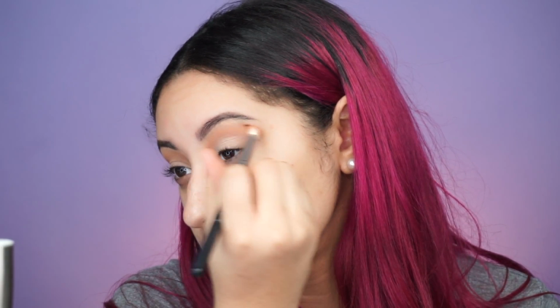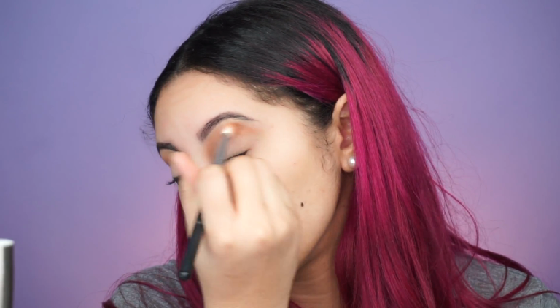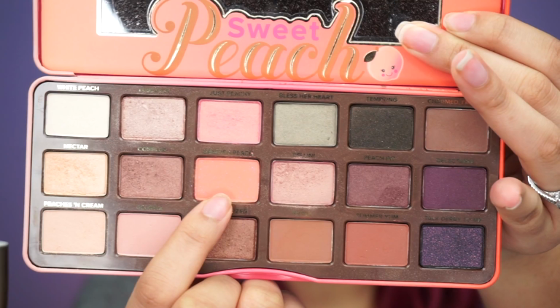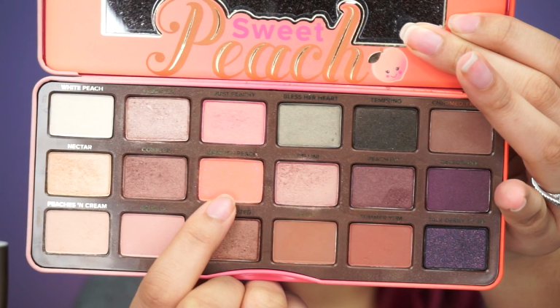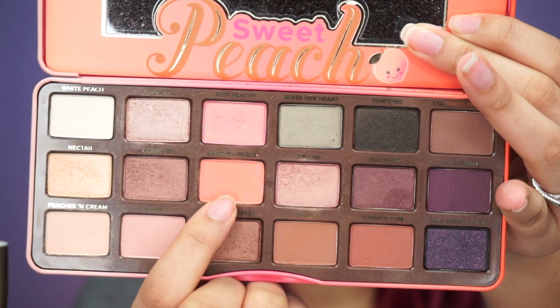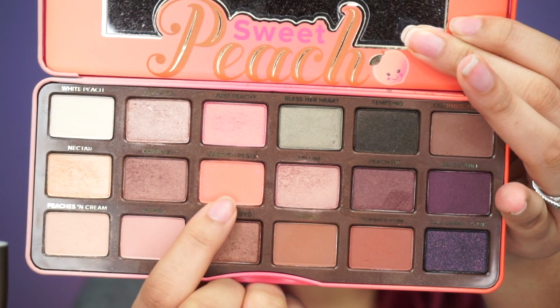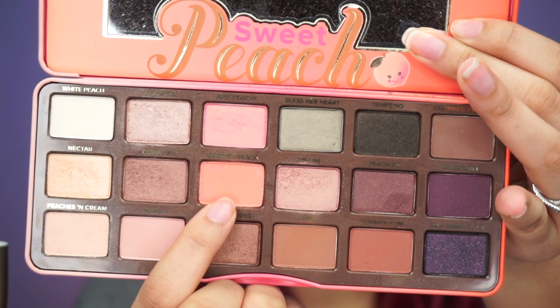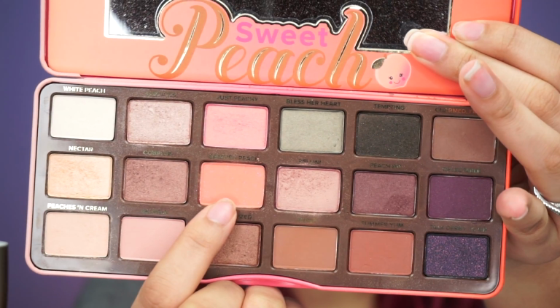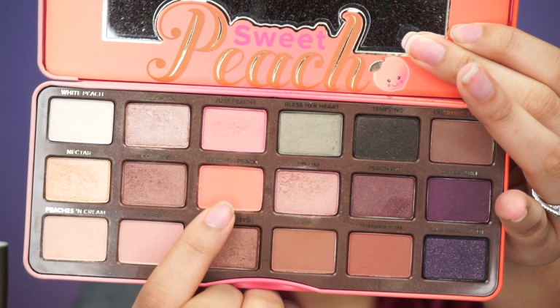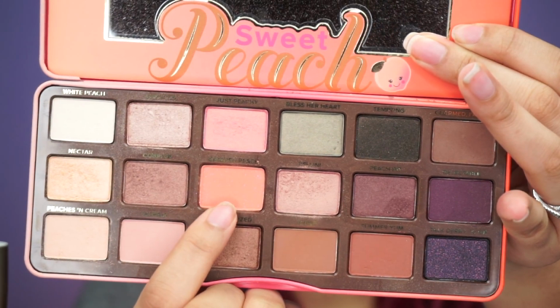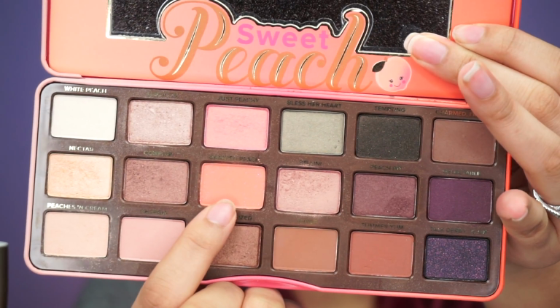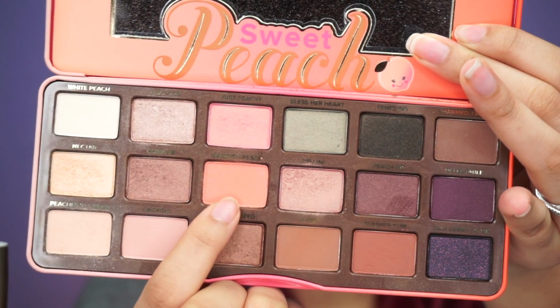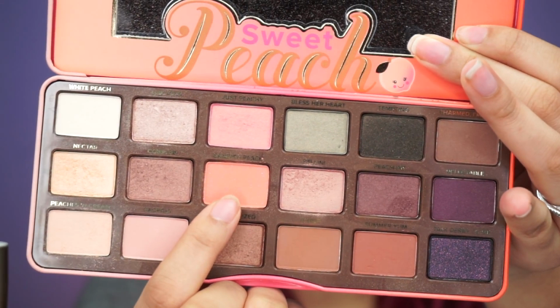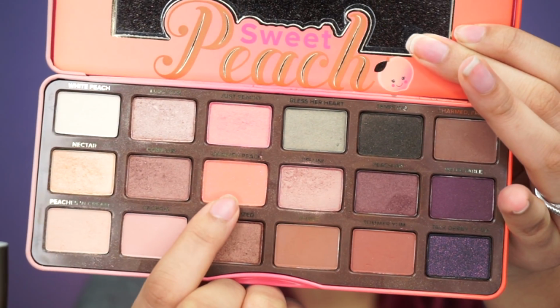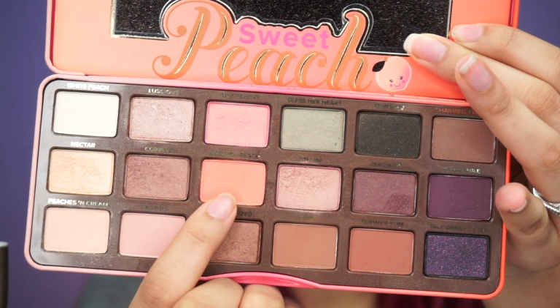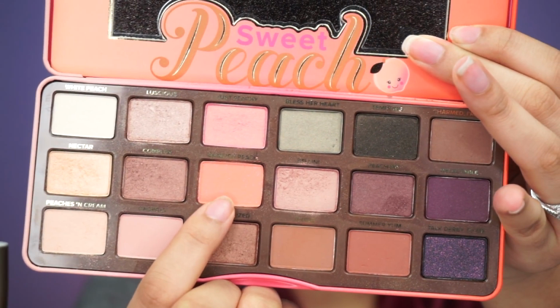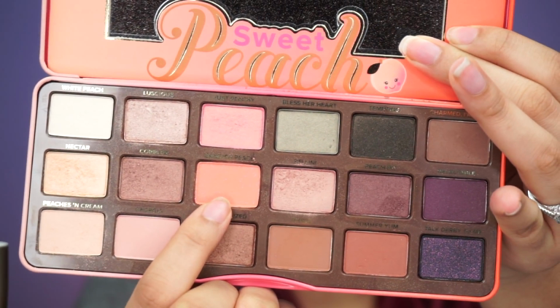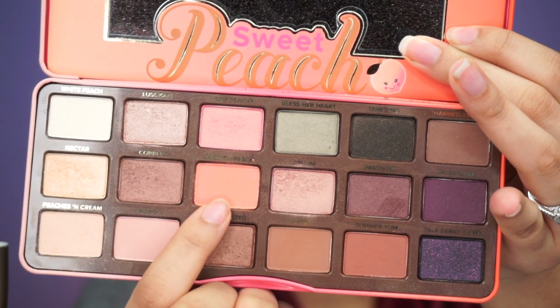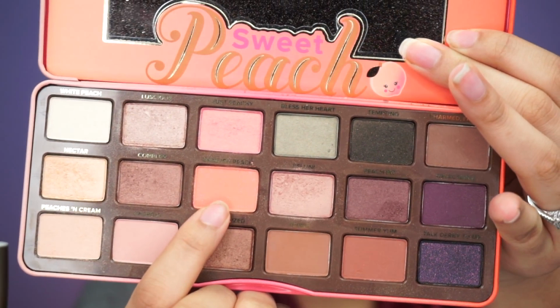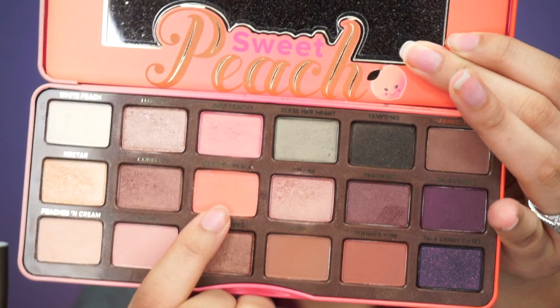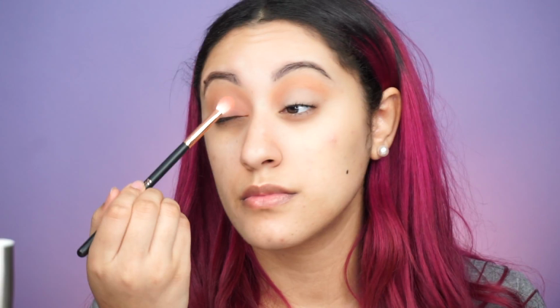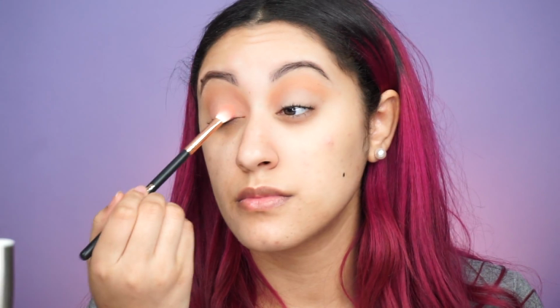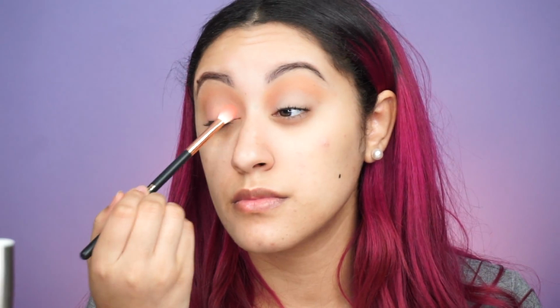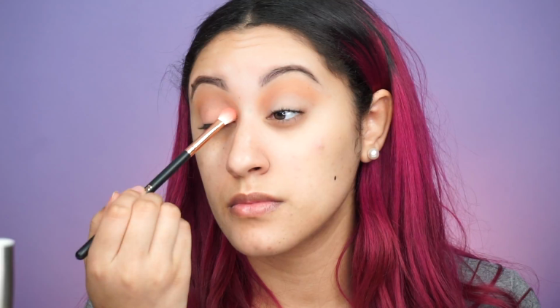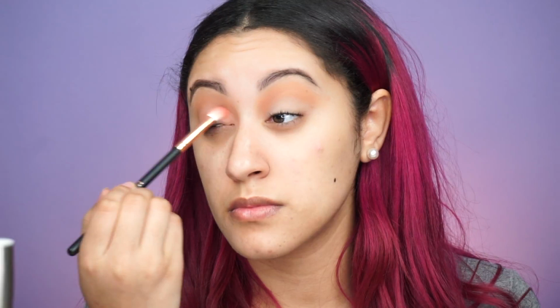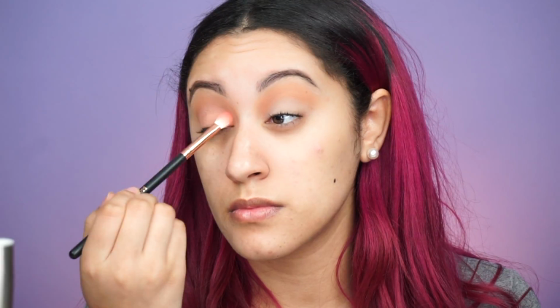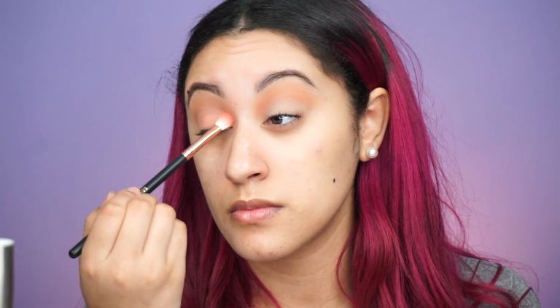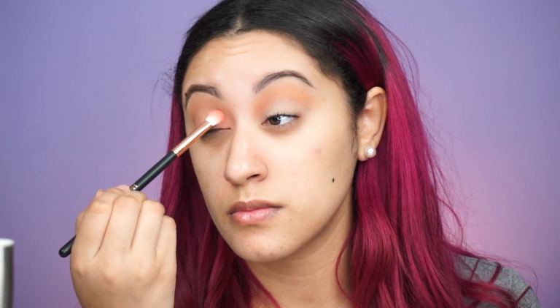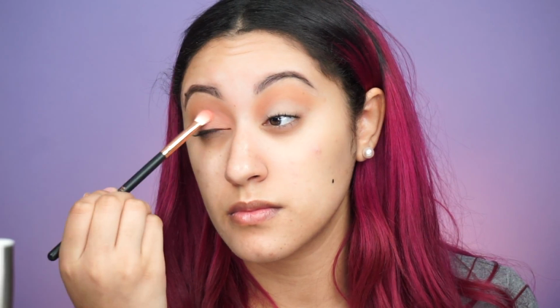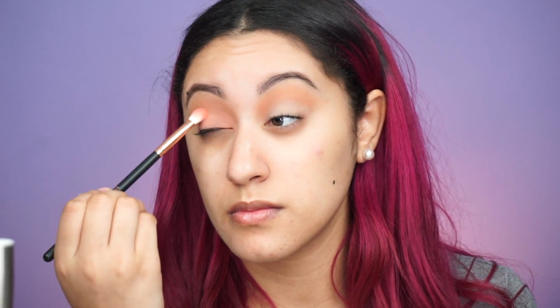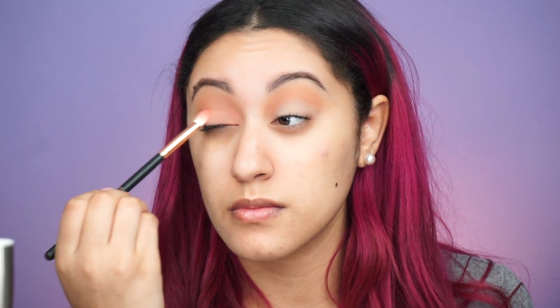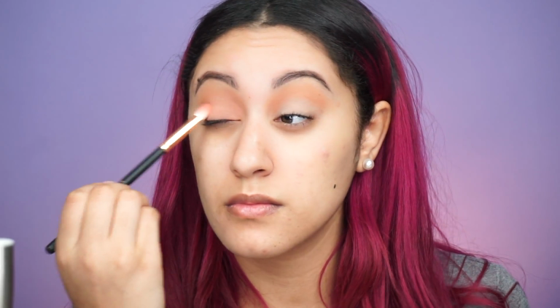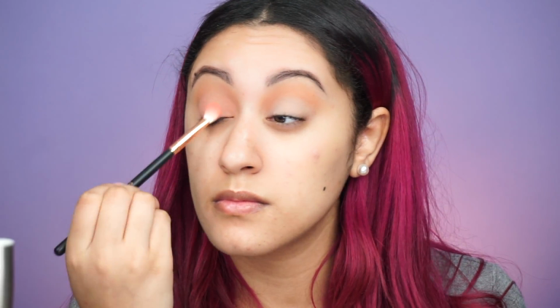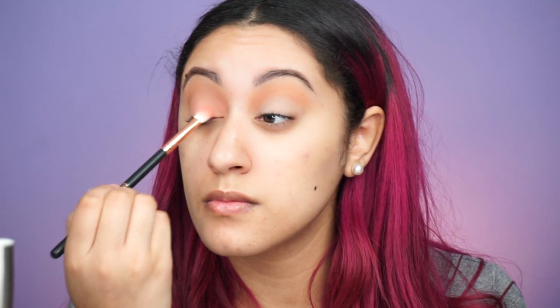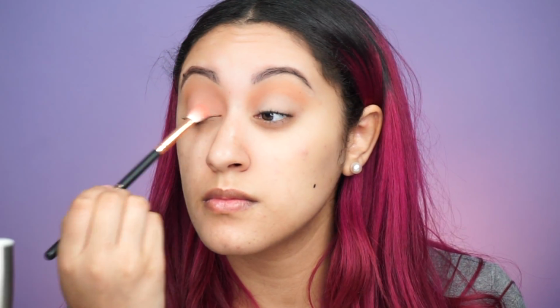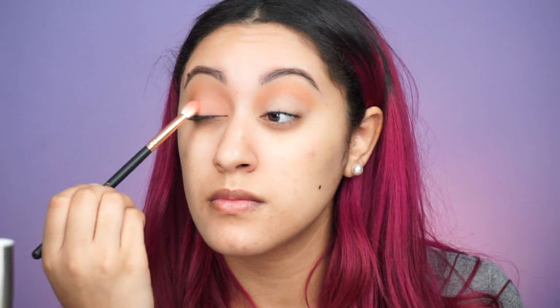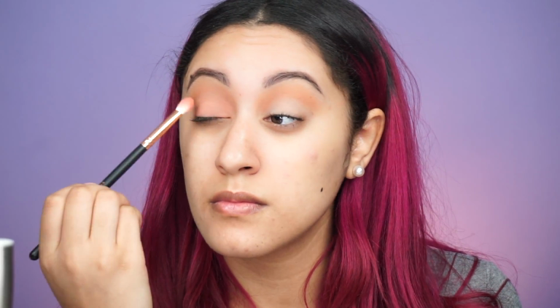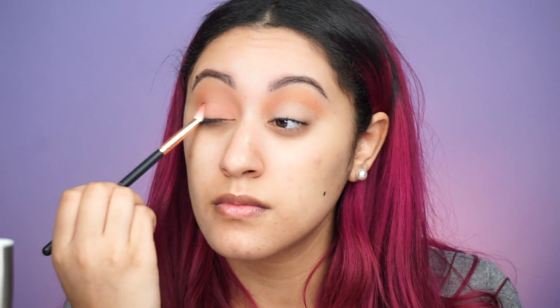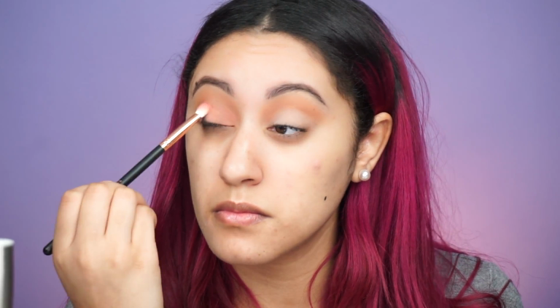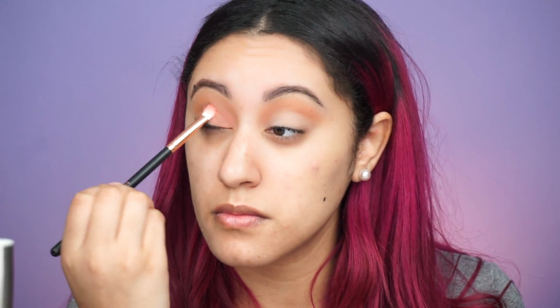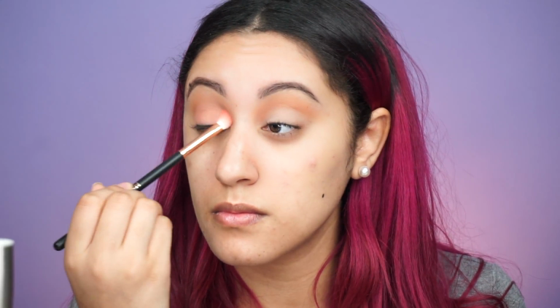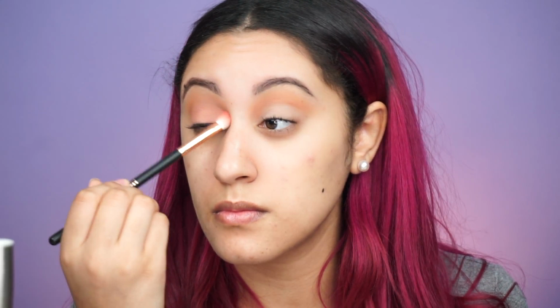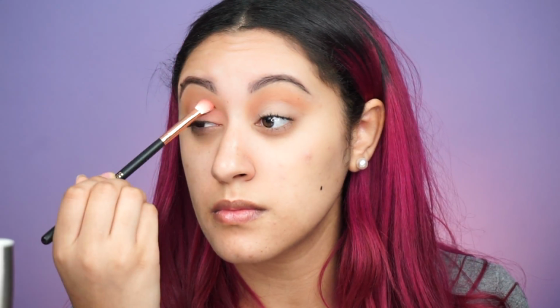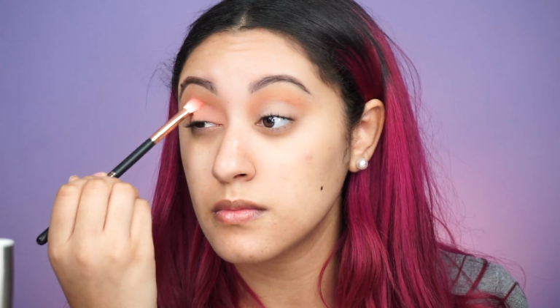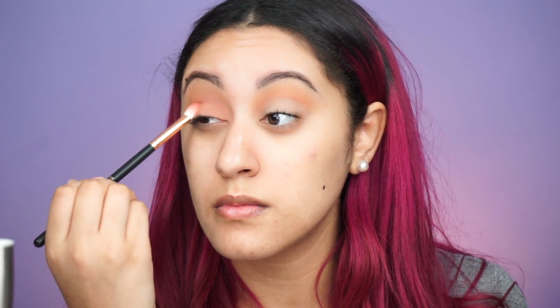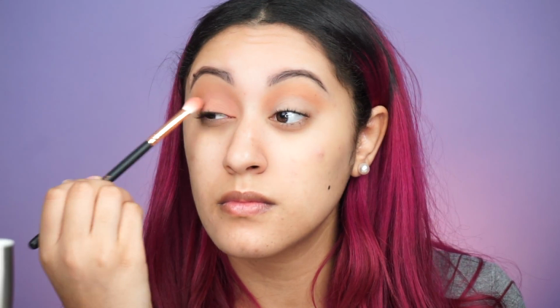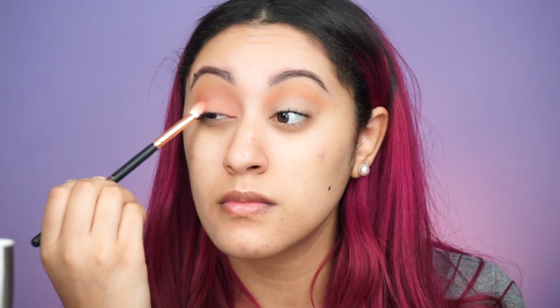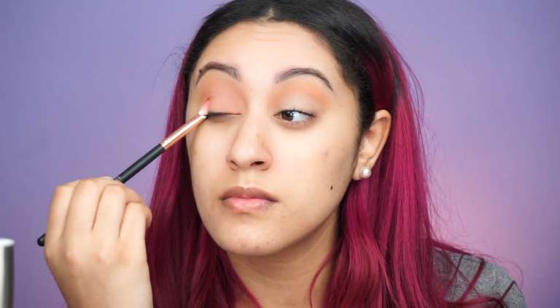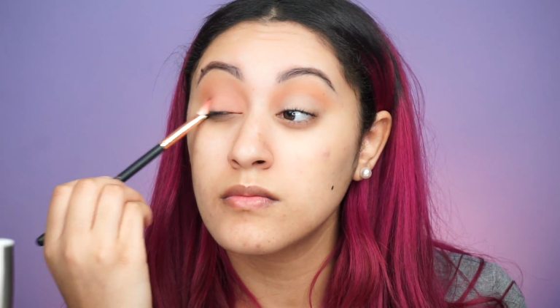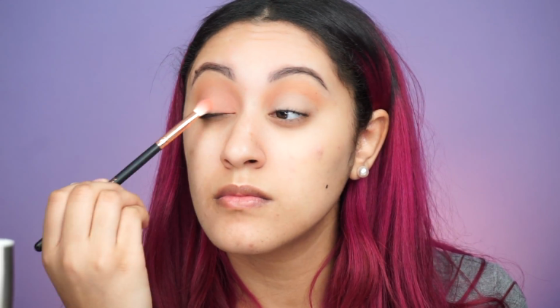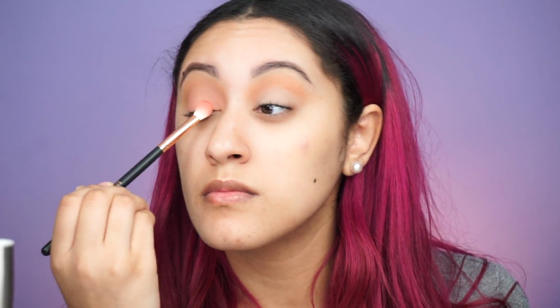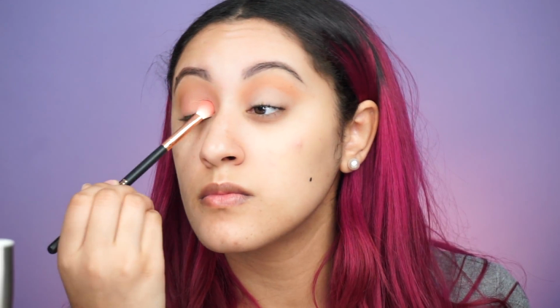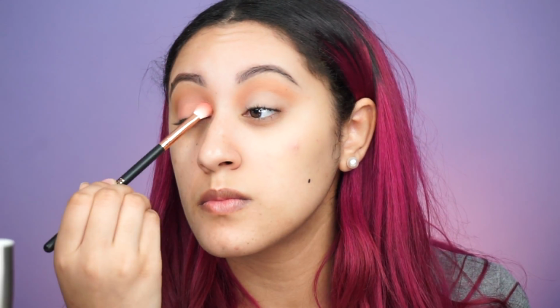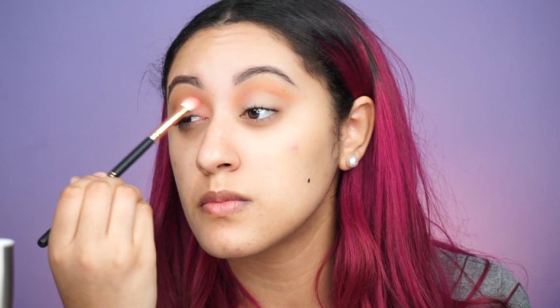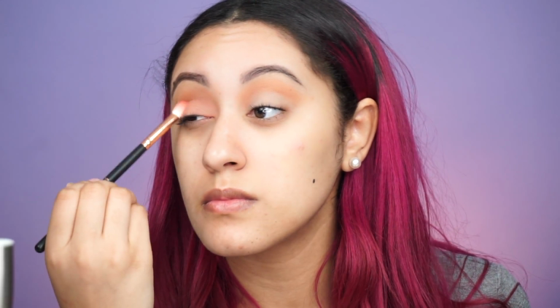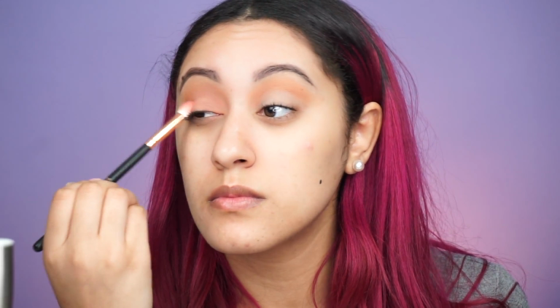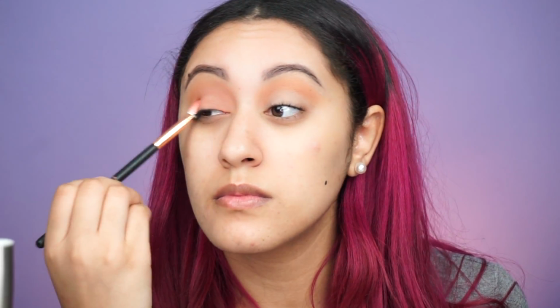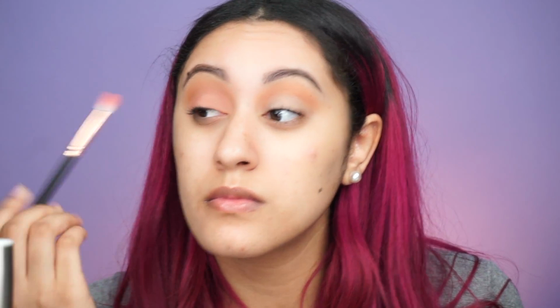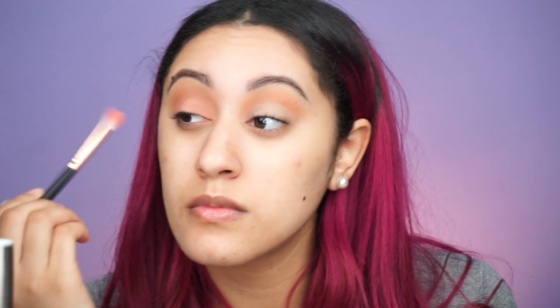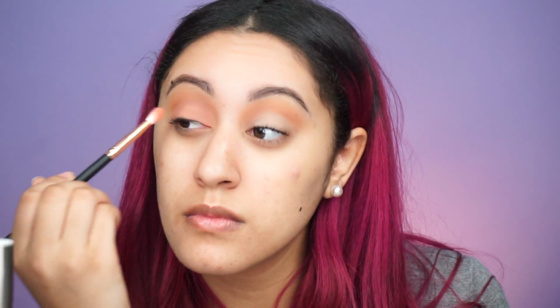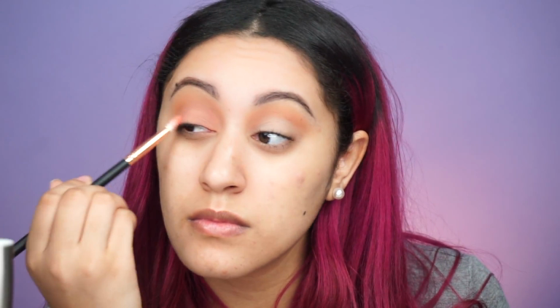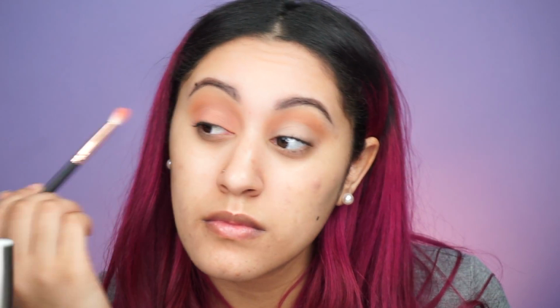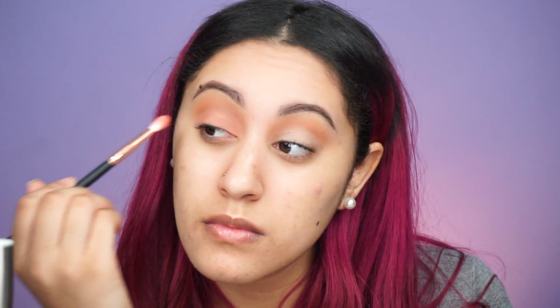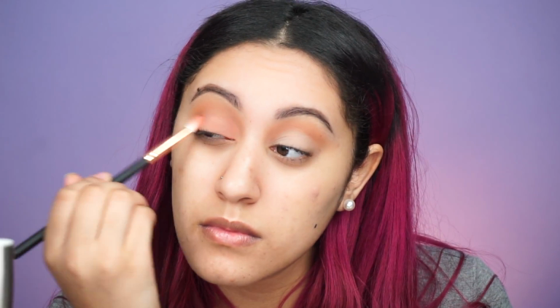Using a Morphe R39, I'm taking Candied Peach on my eyelids and I like to pack this on because Candied Peach has pink reflex in it.